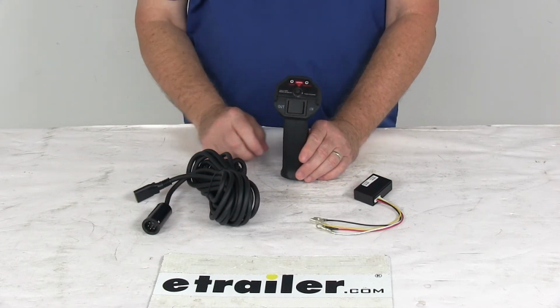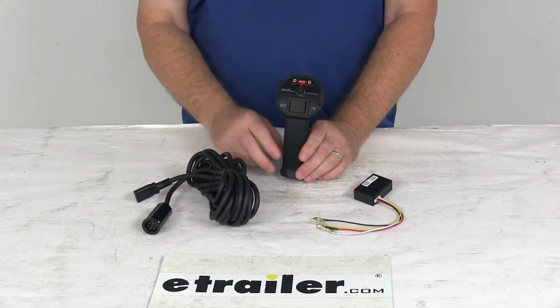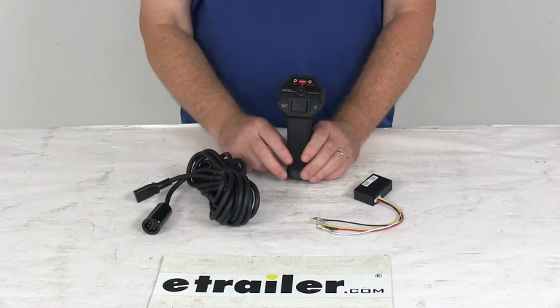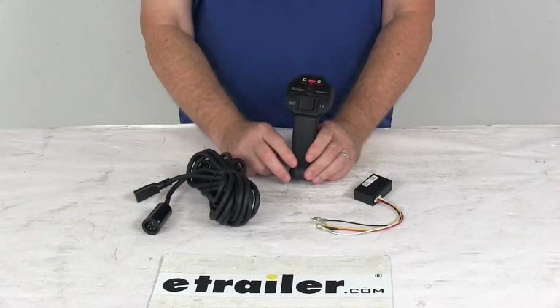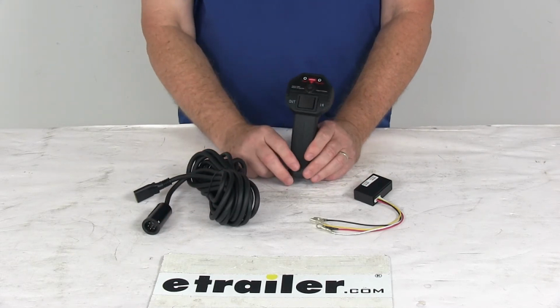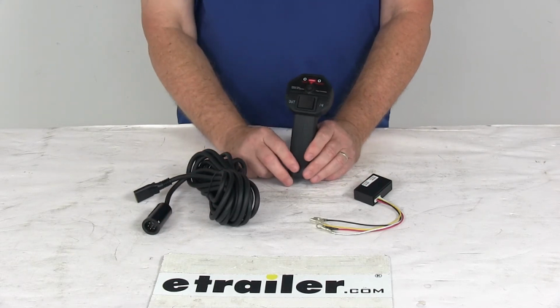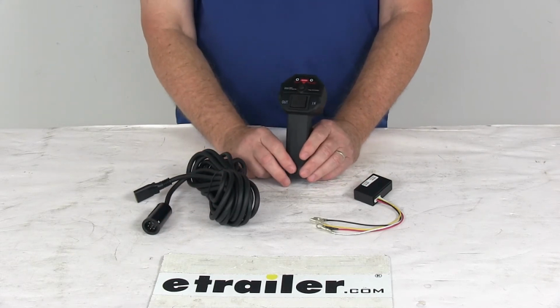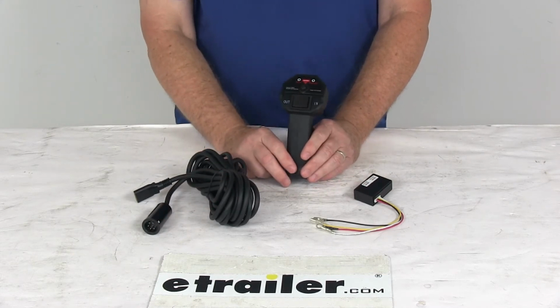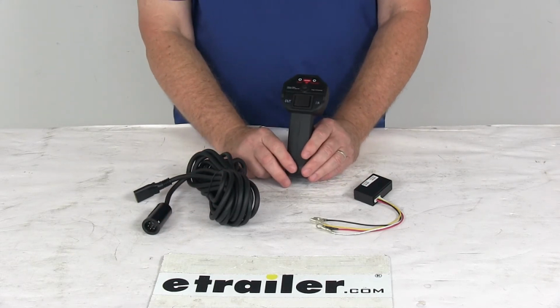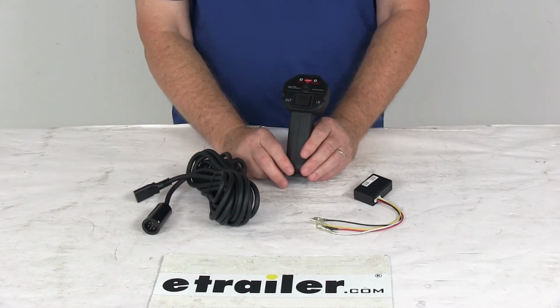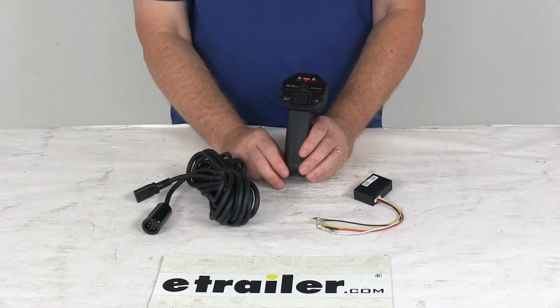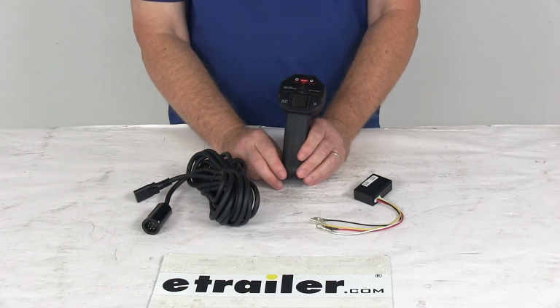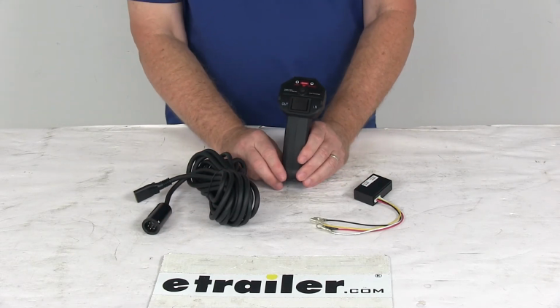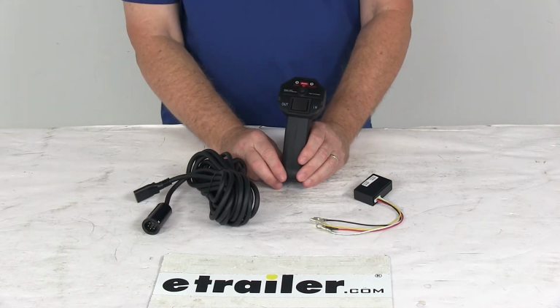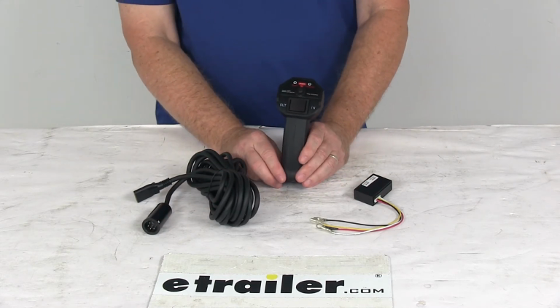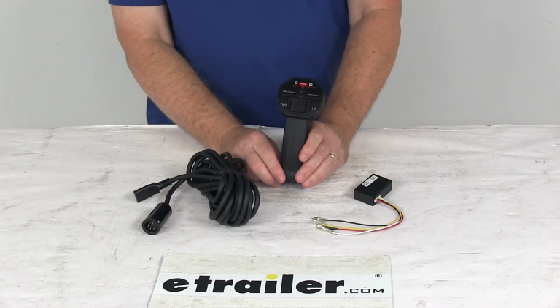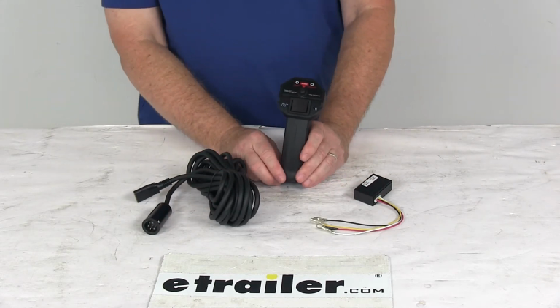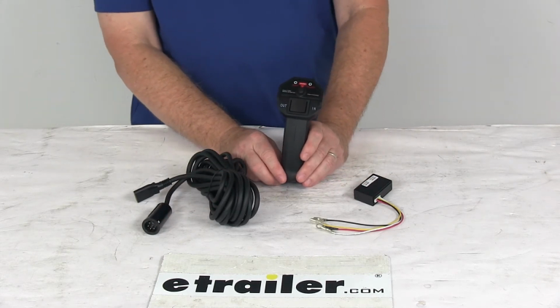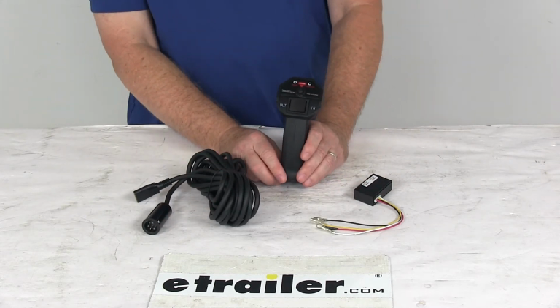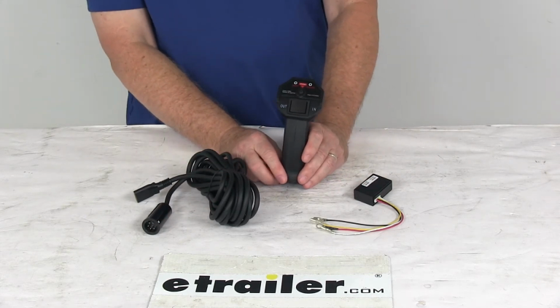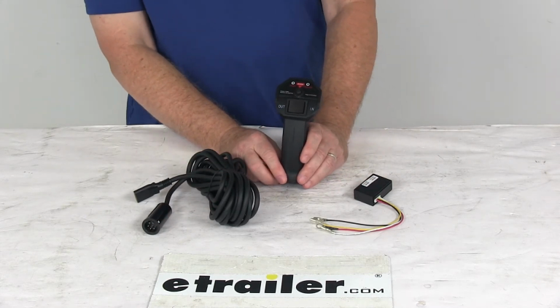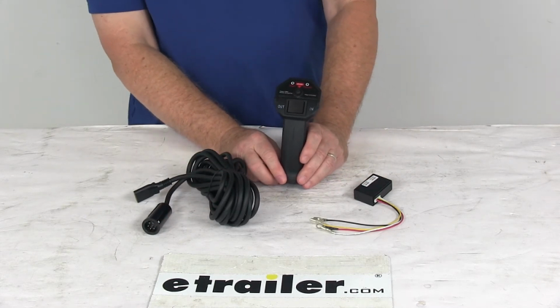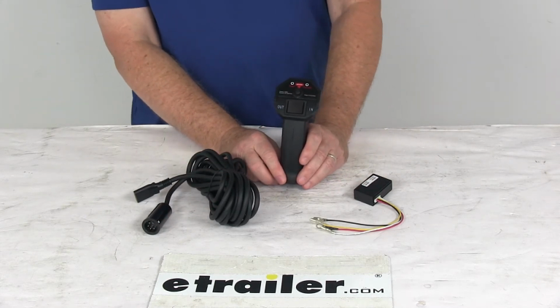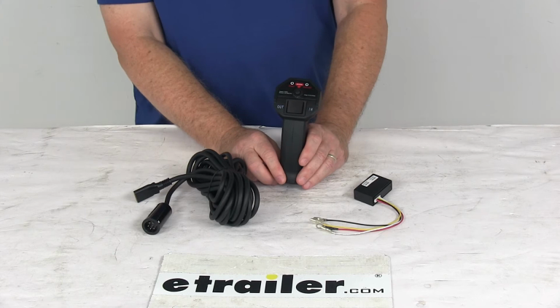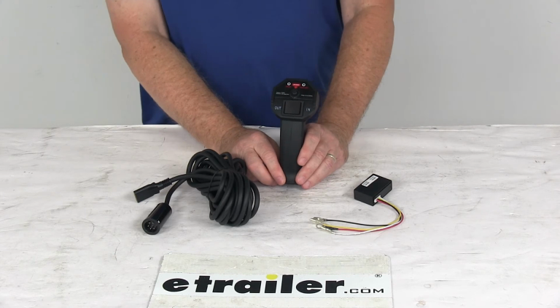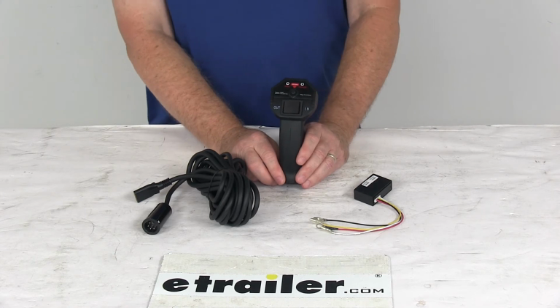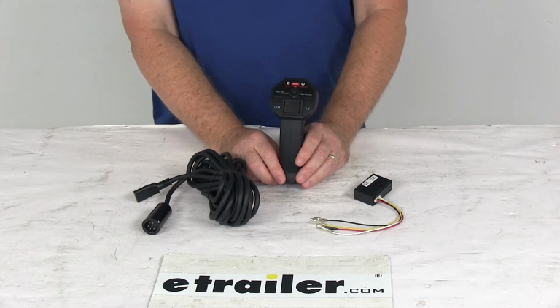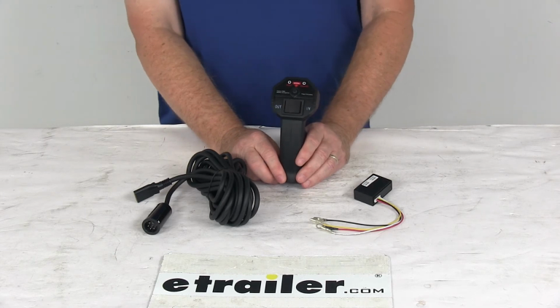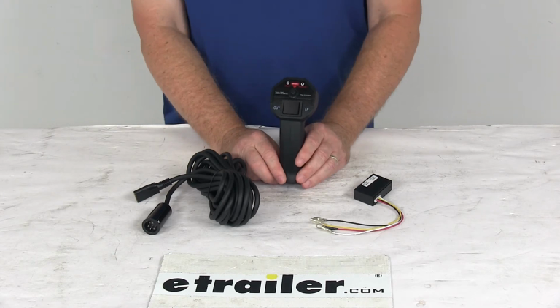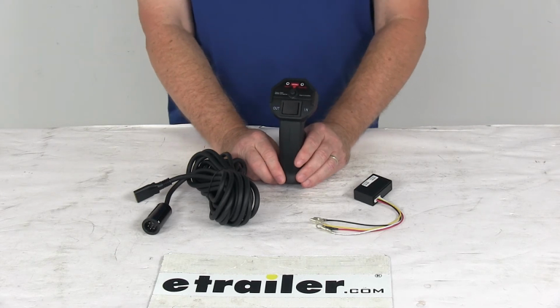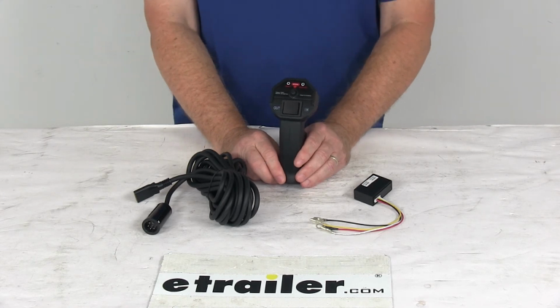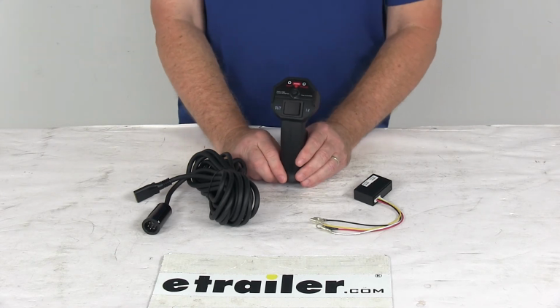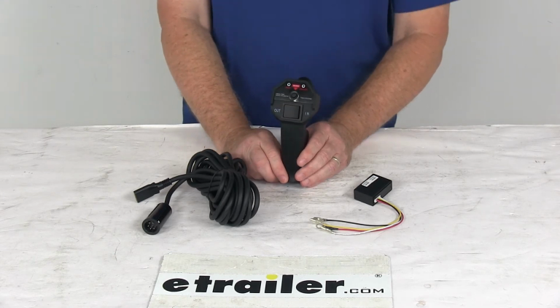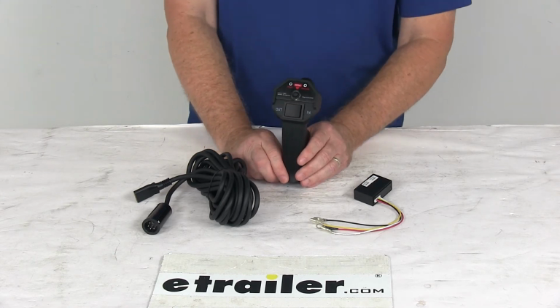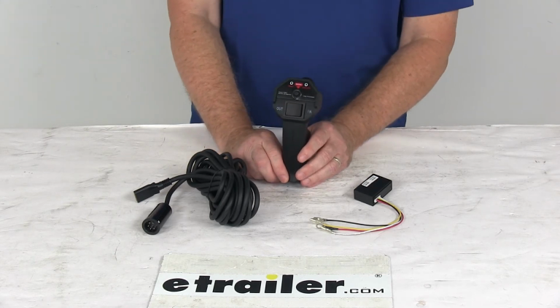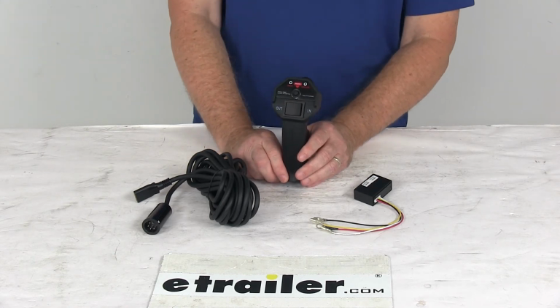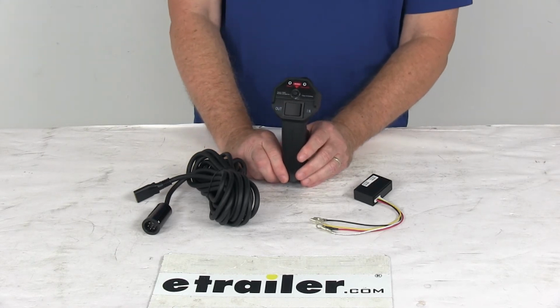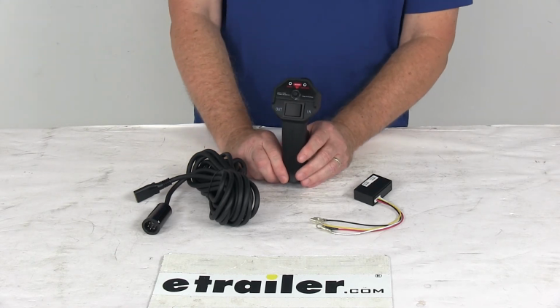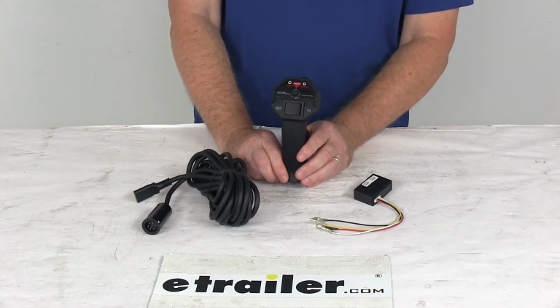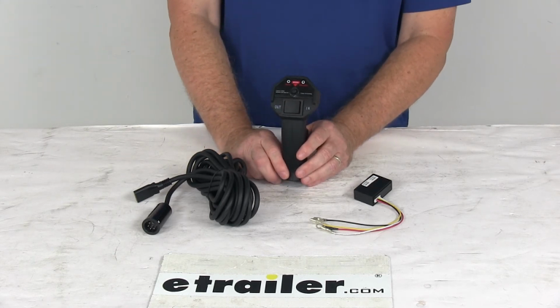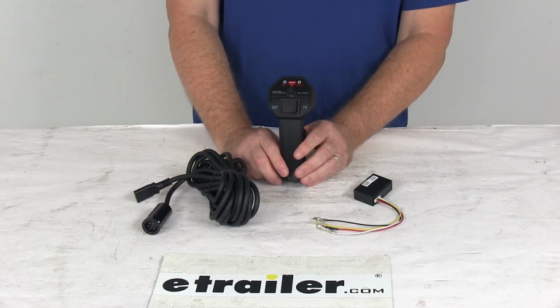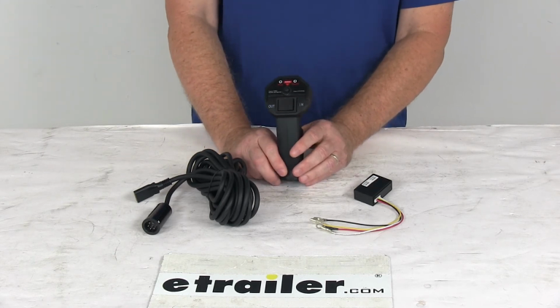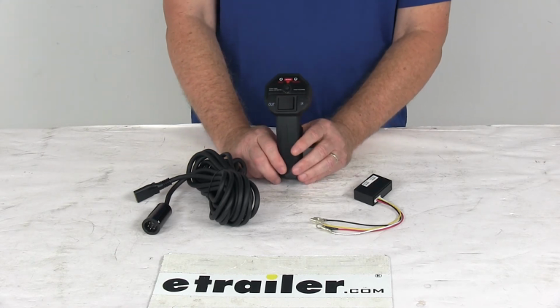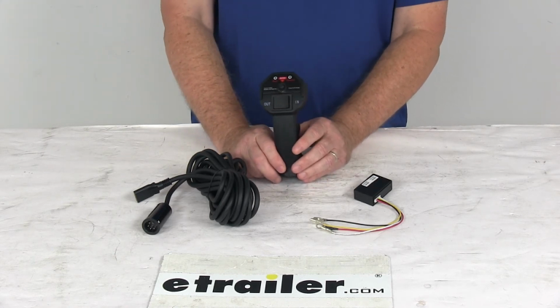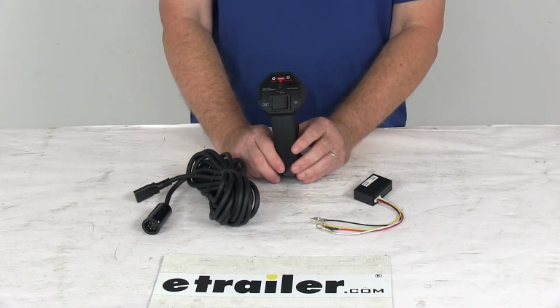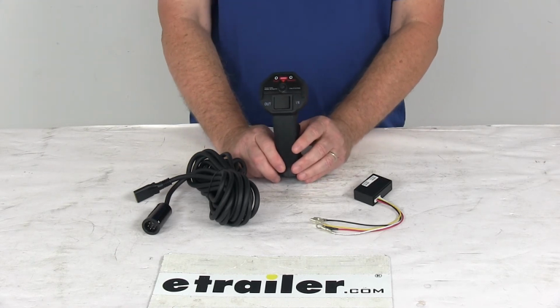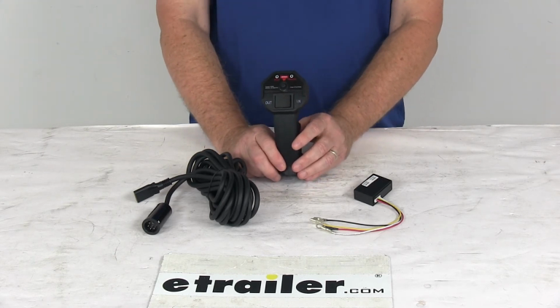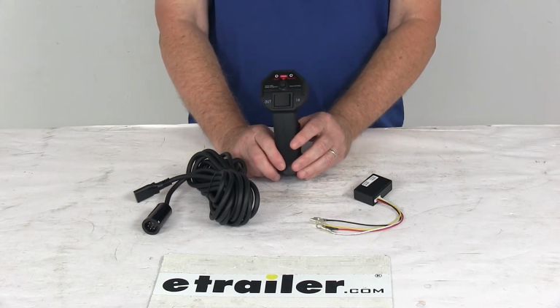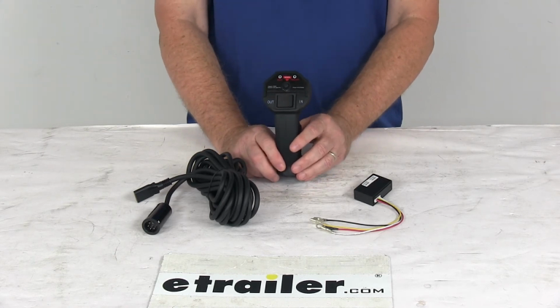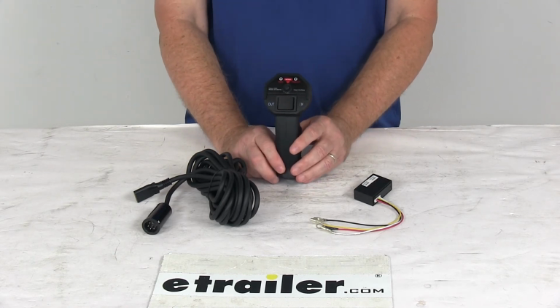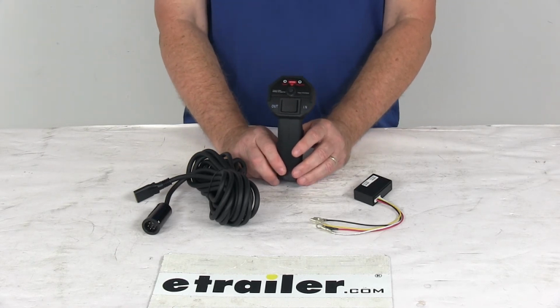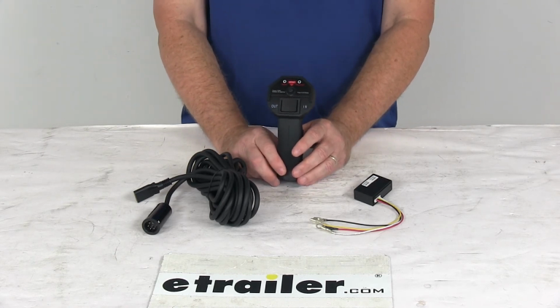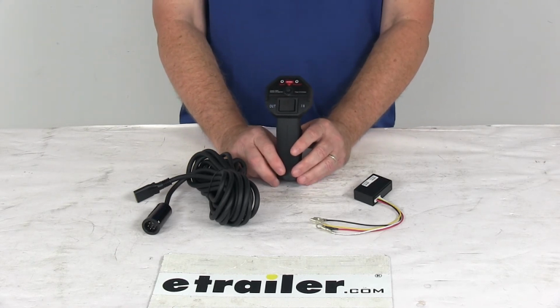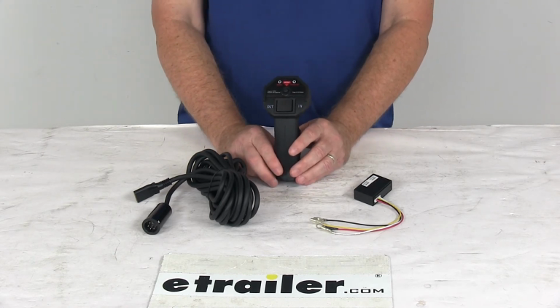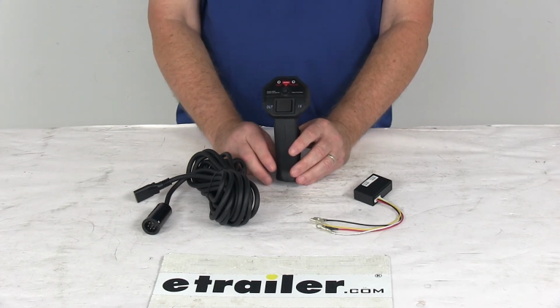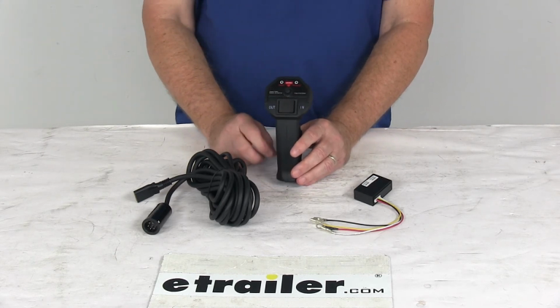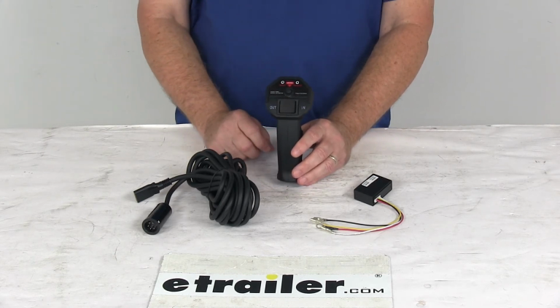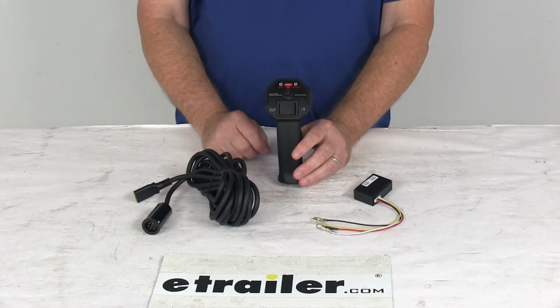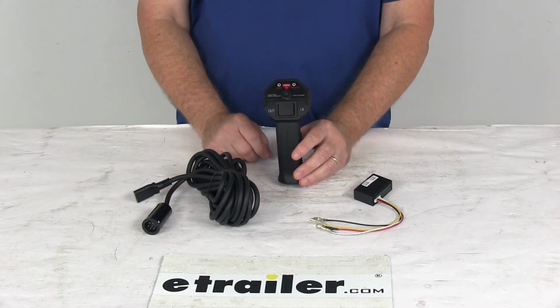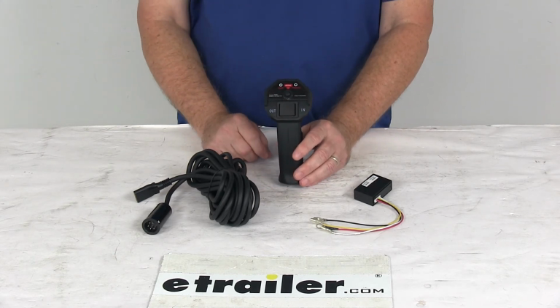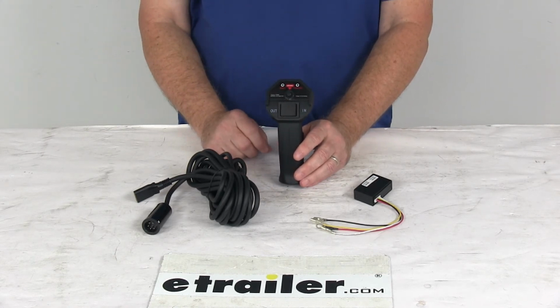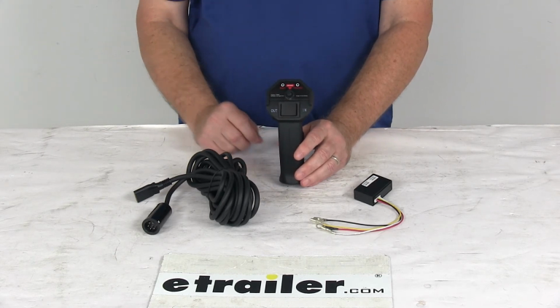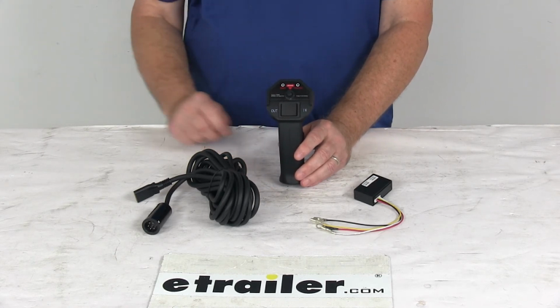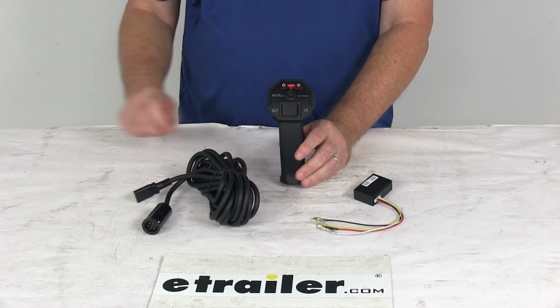But that should do it for the review on the replacement two-in-one handheld remote for the Bulldog 12,000 pound trailer winches.